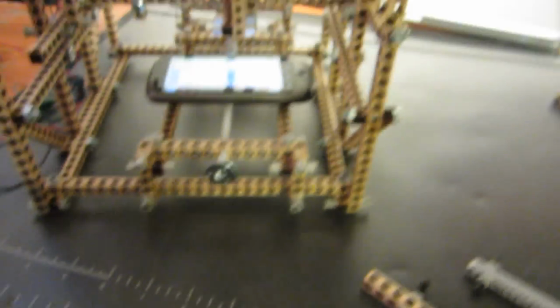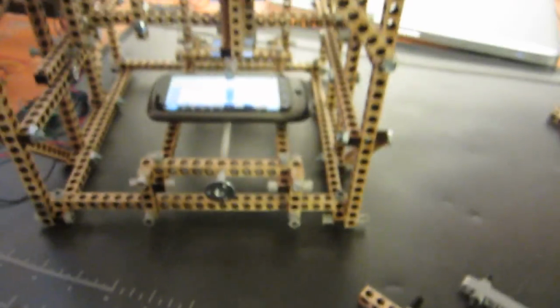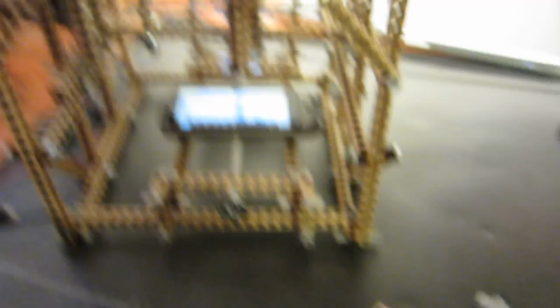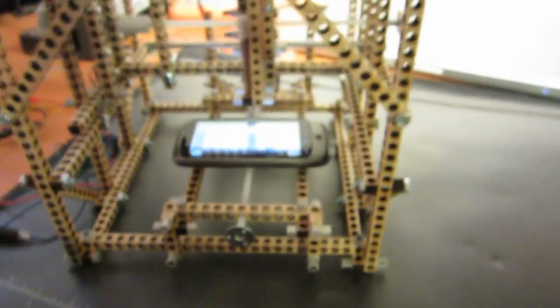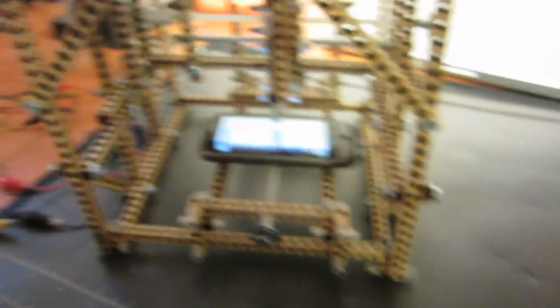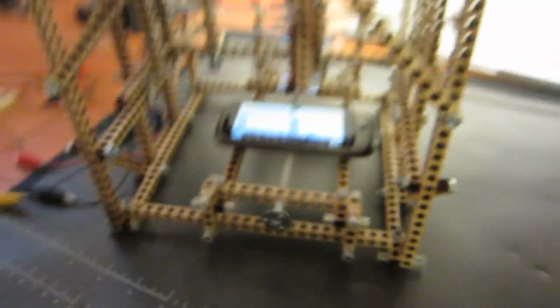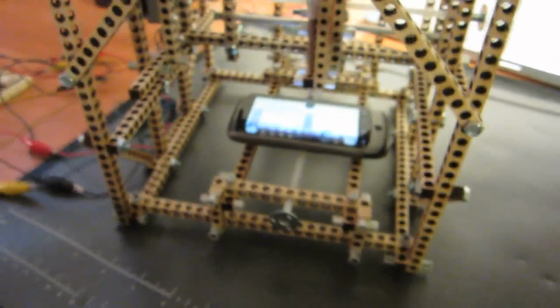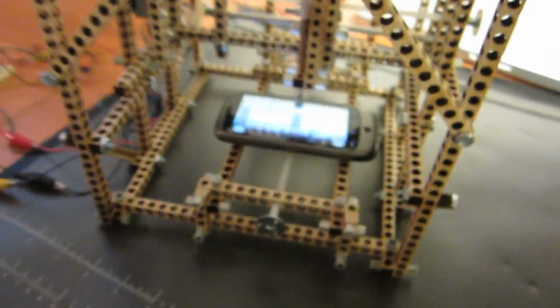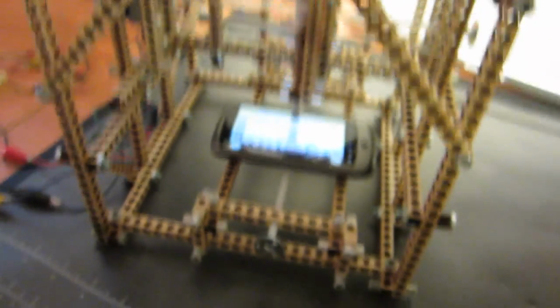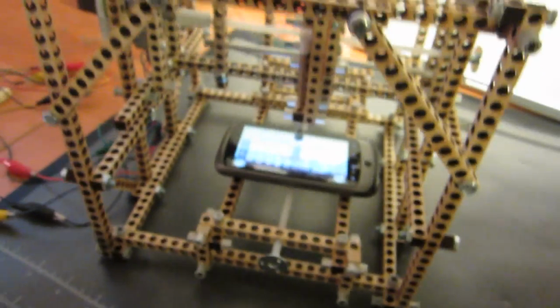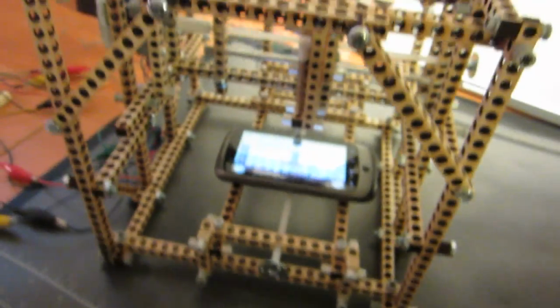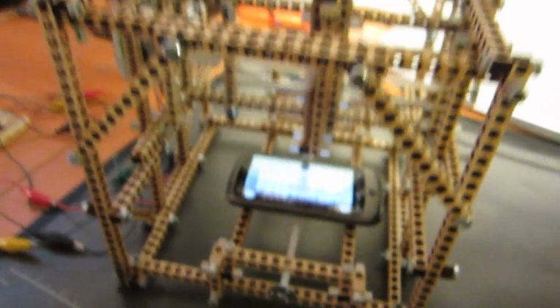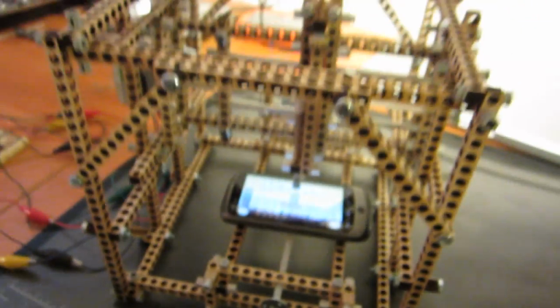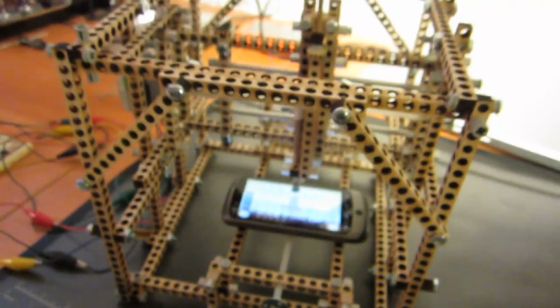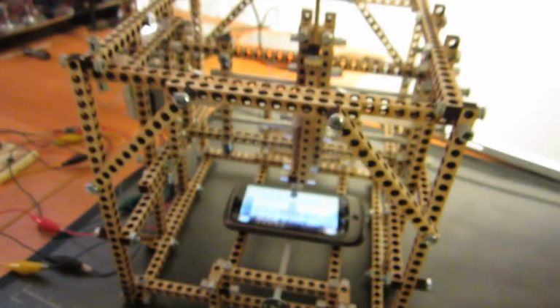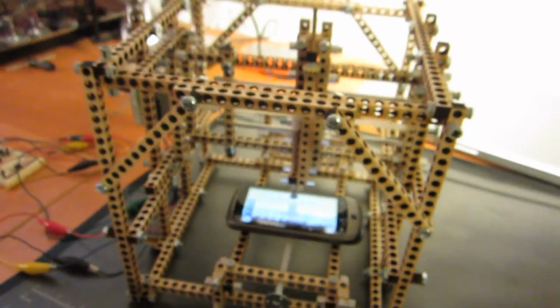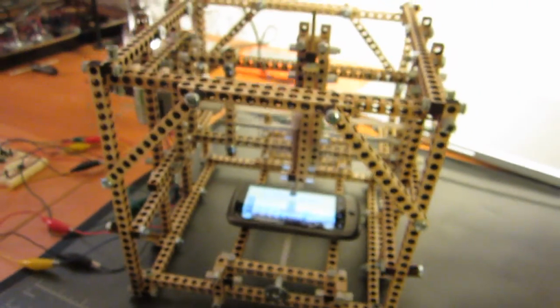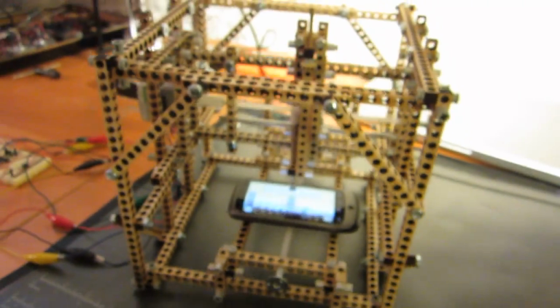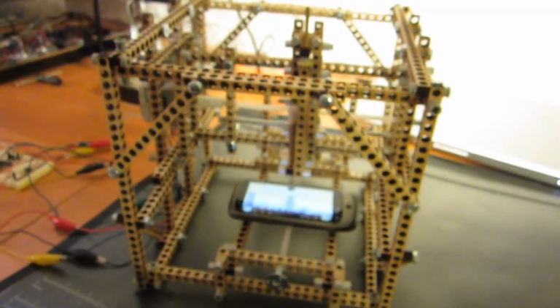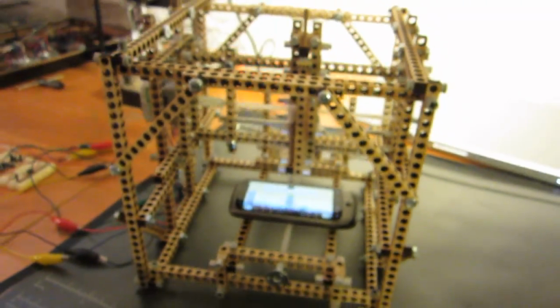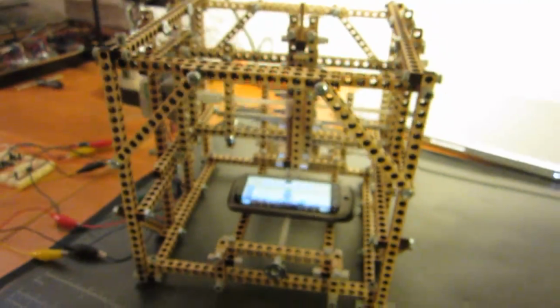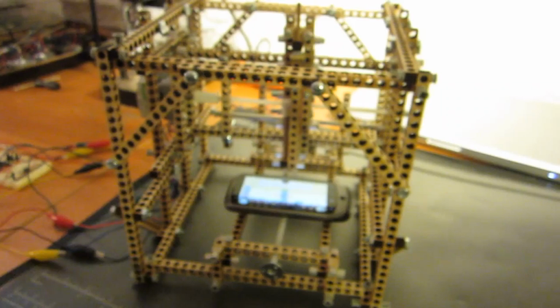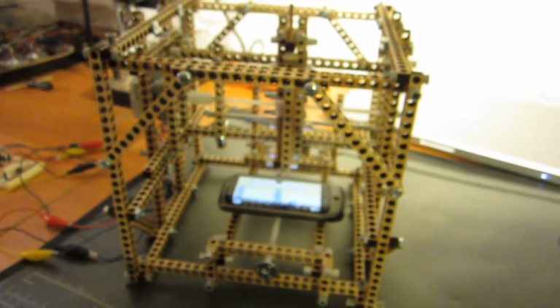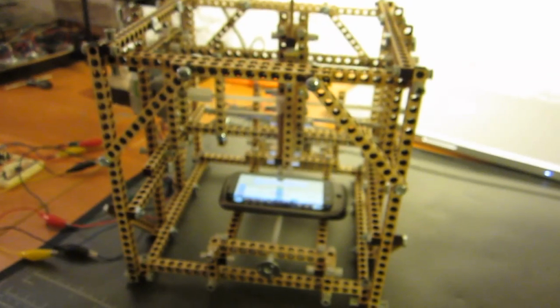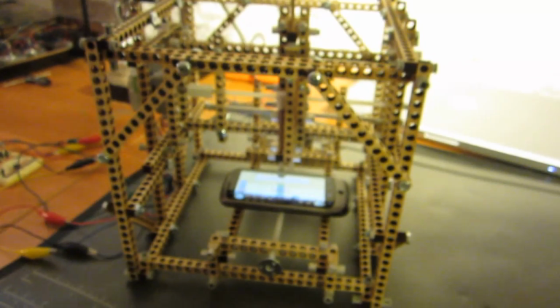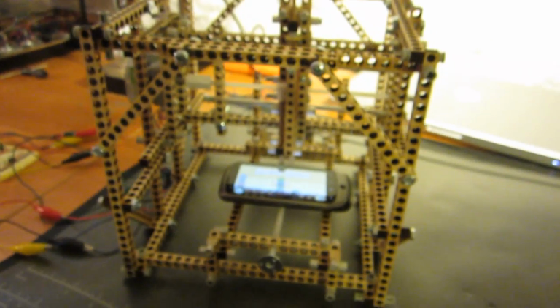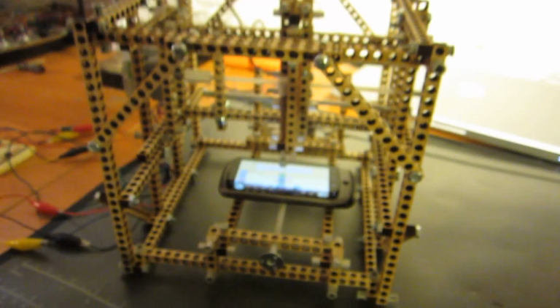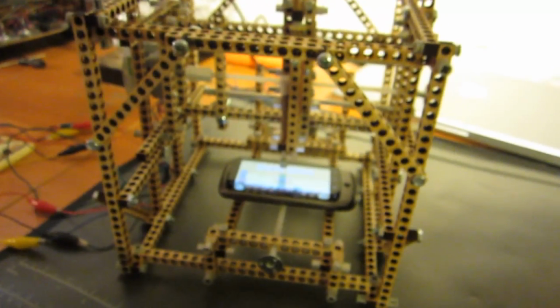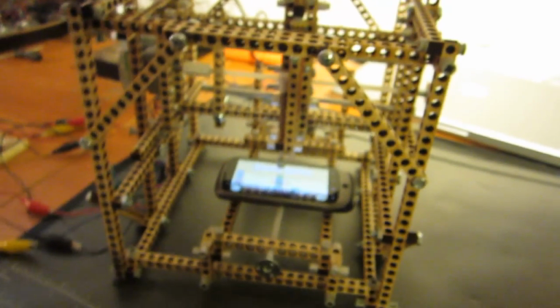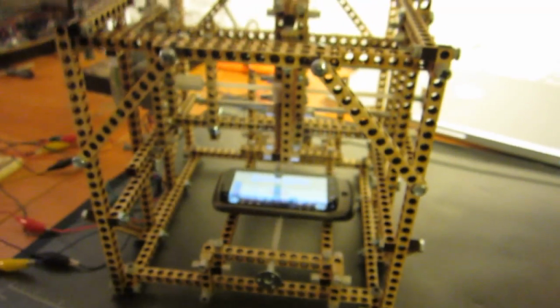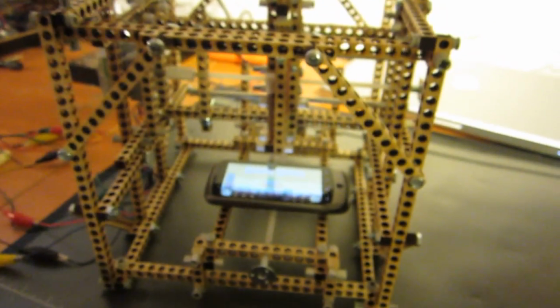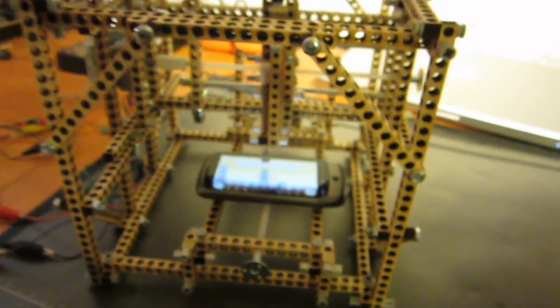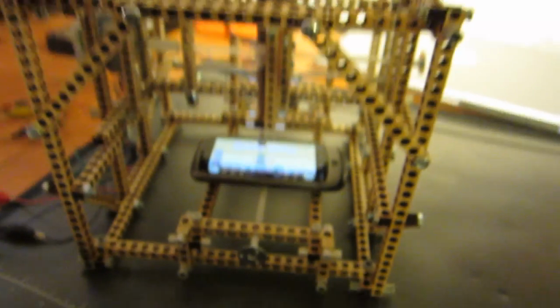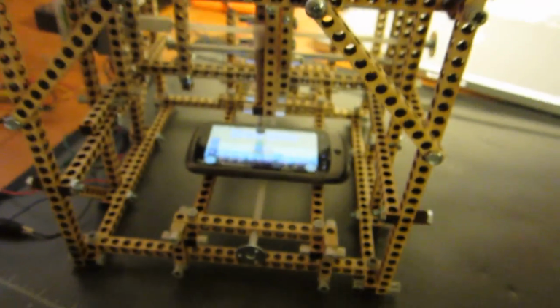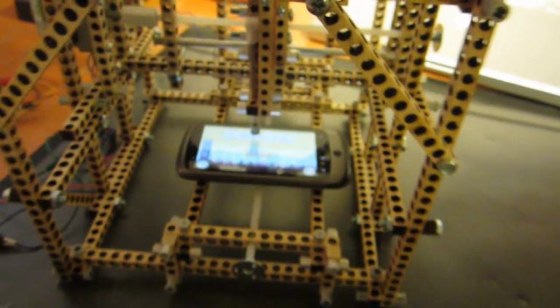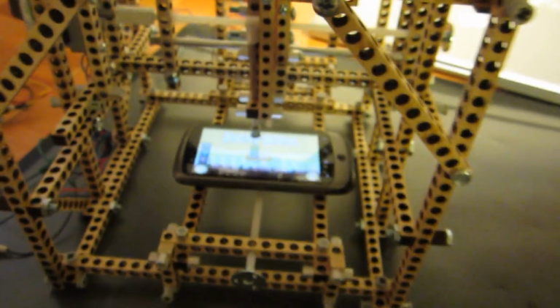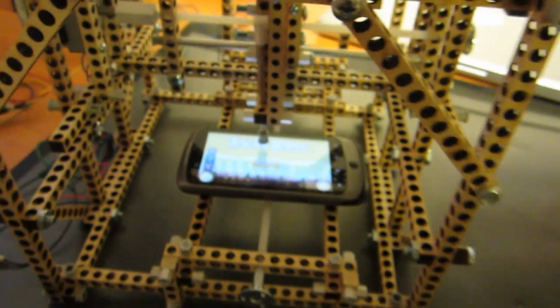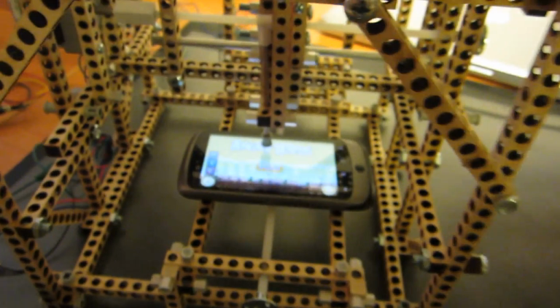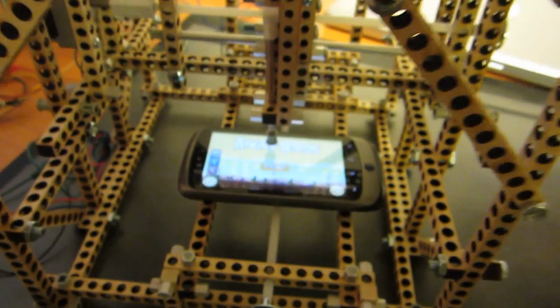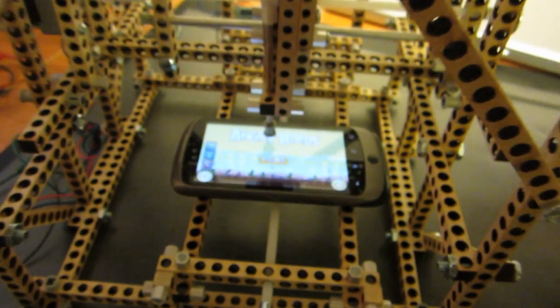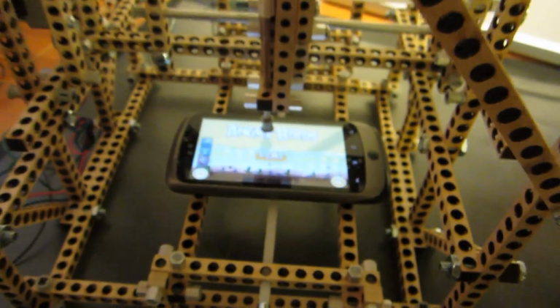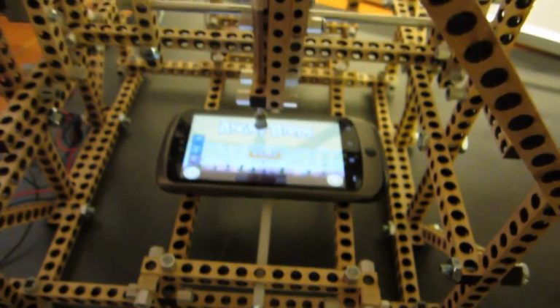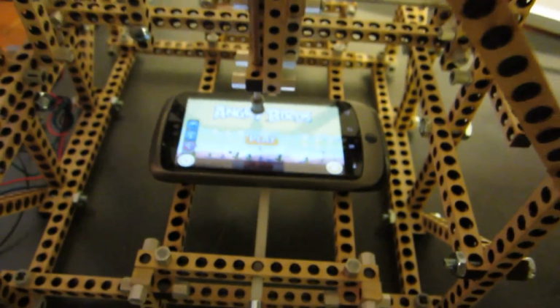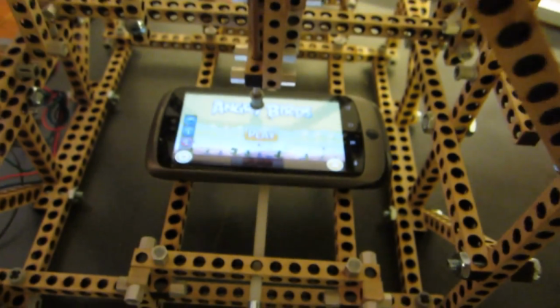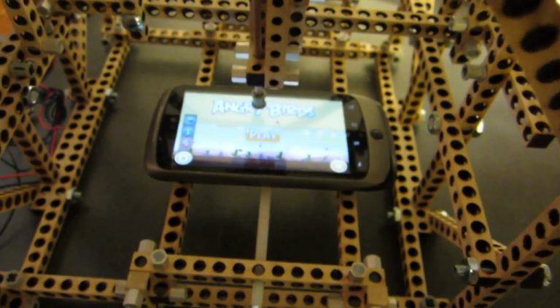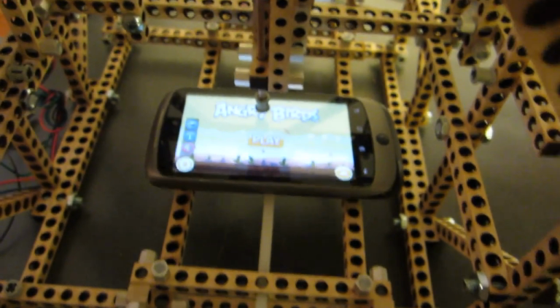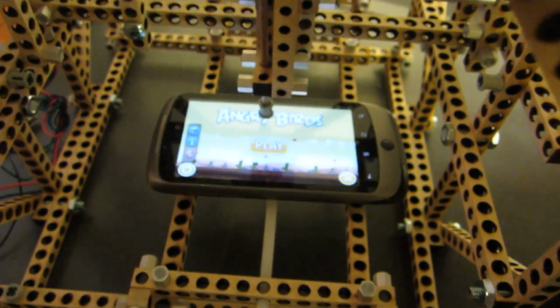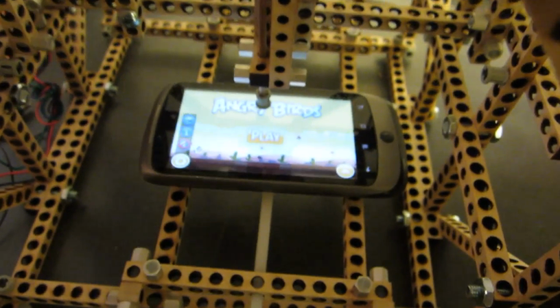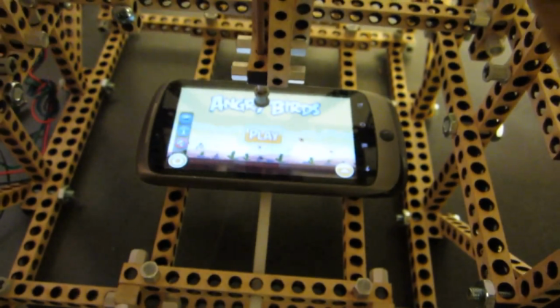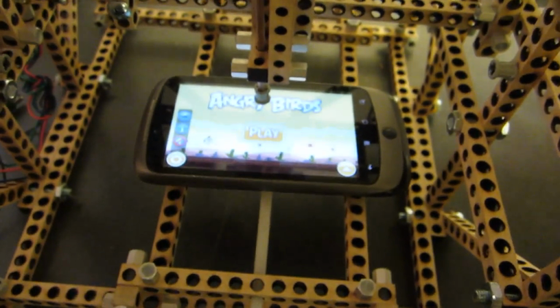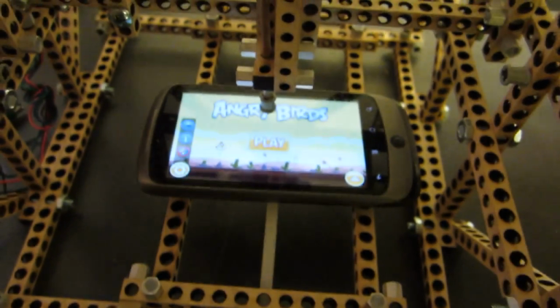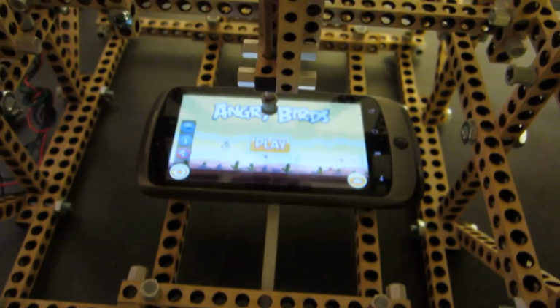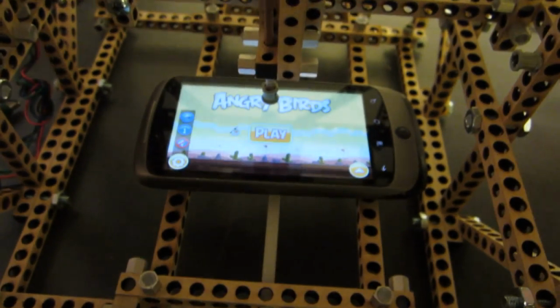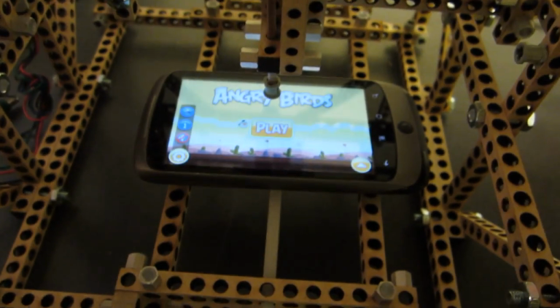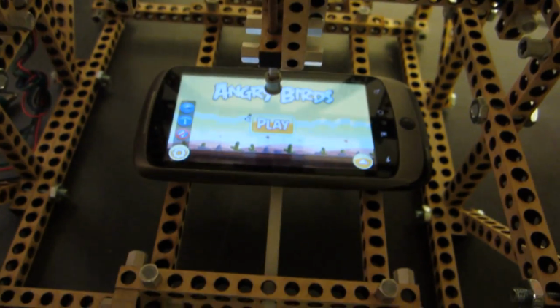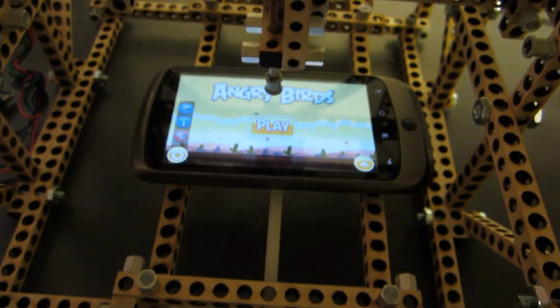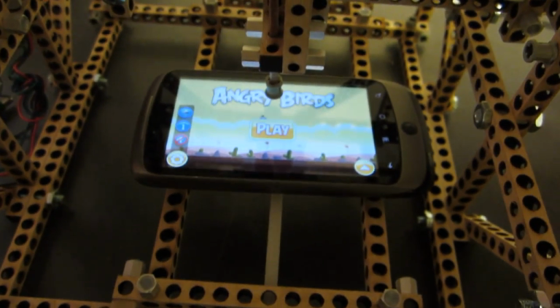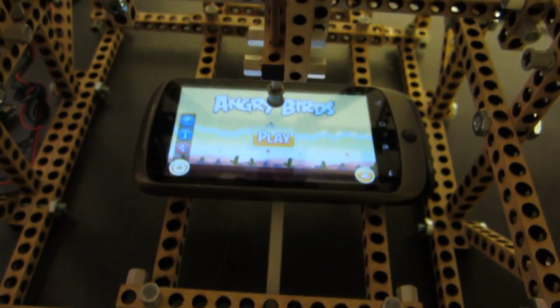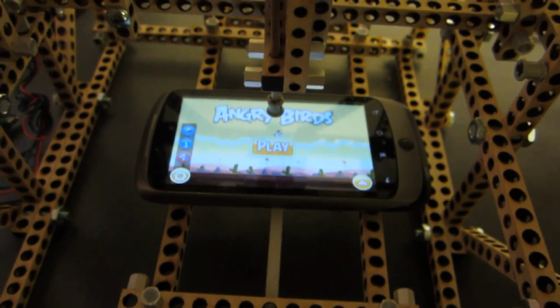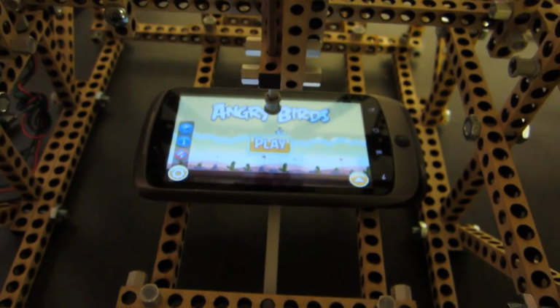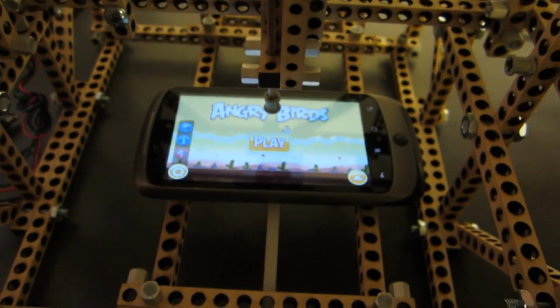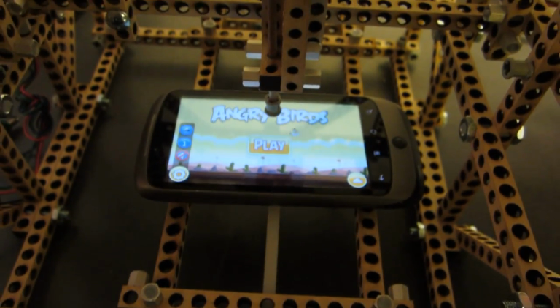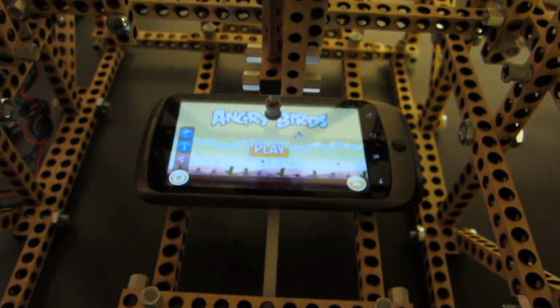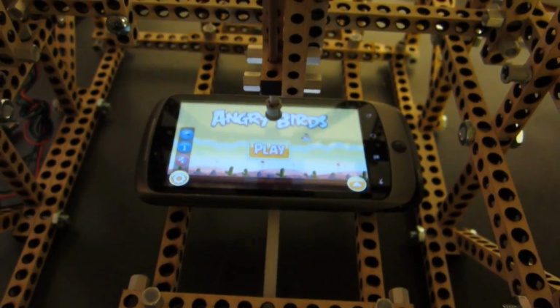The first thing that I'm going to build is a CNC machine, but with a twist. I'm going to see if I can actually play the game Angry Birds with this machine.